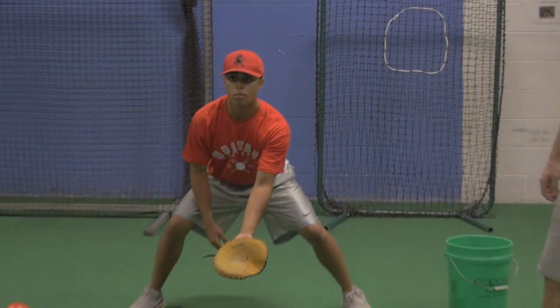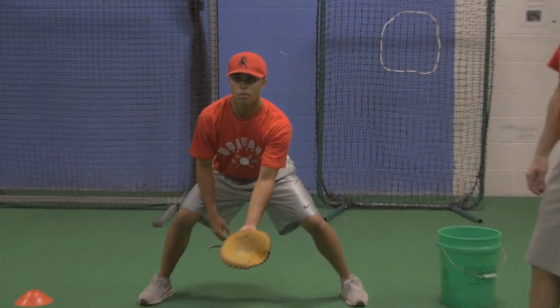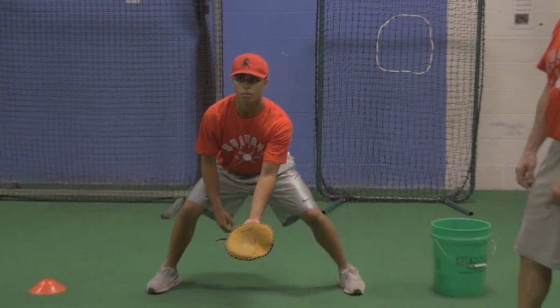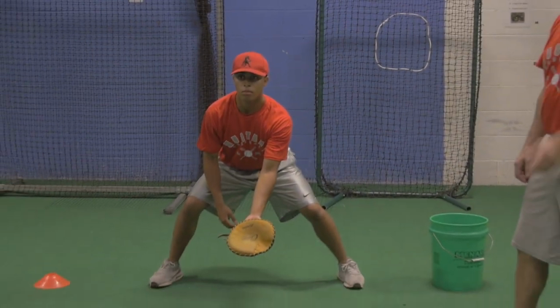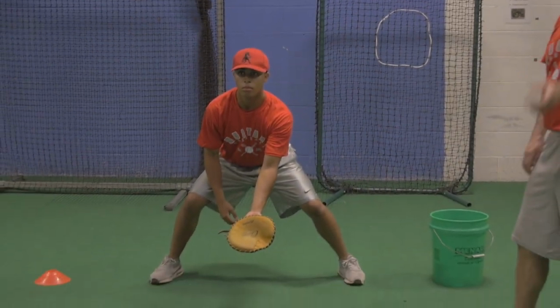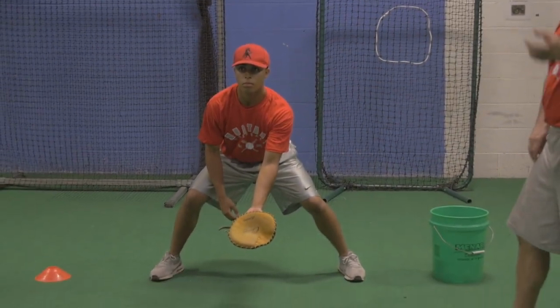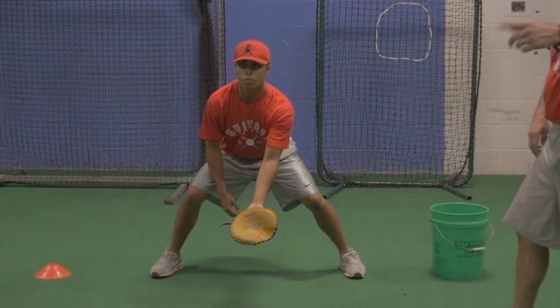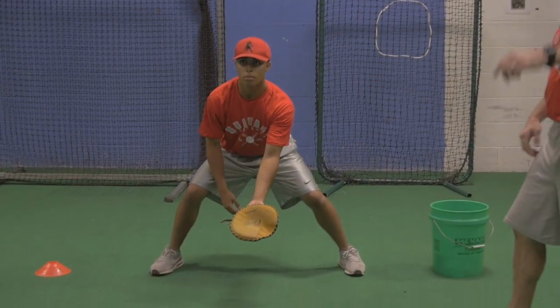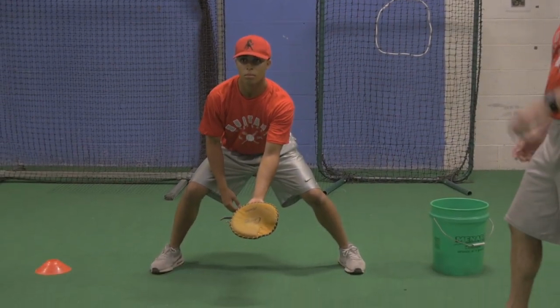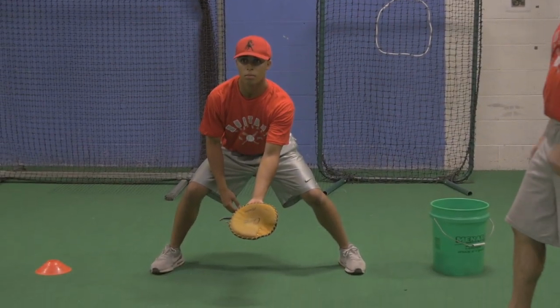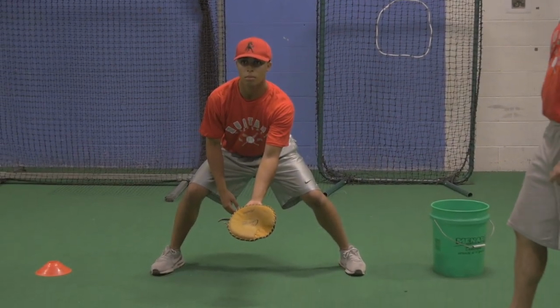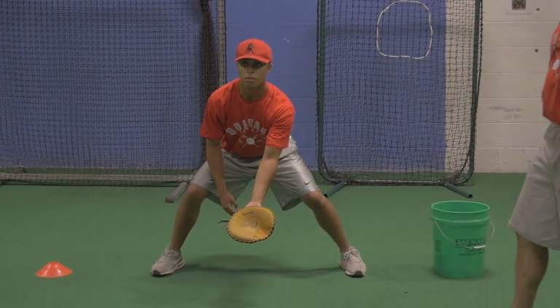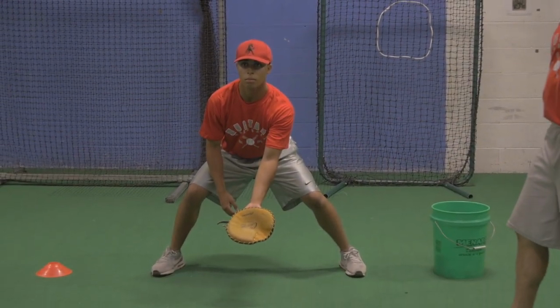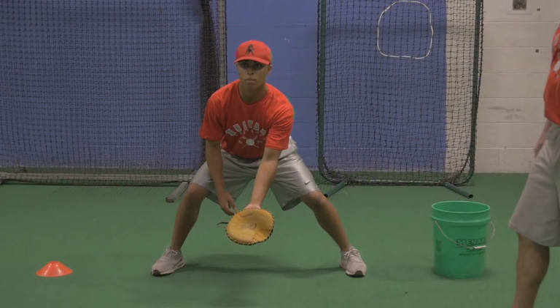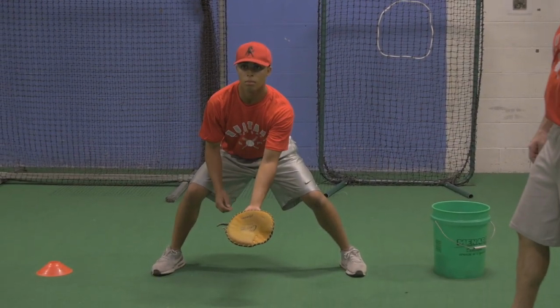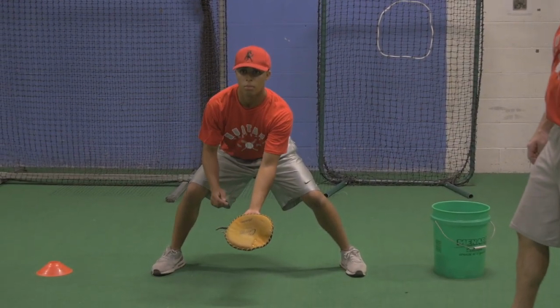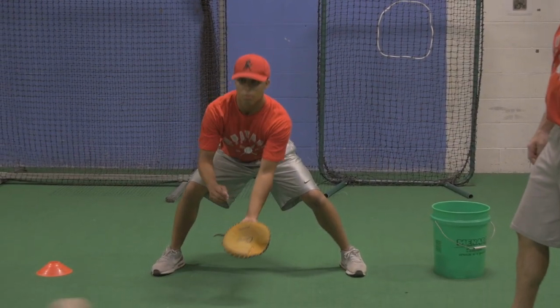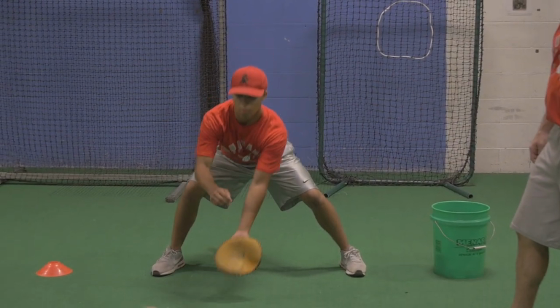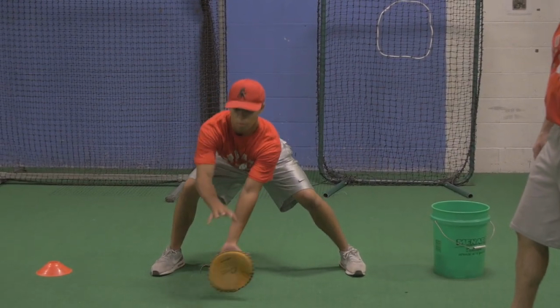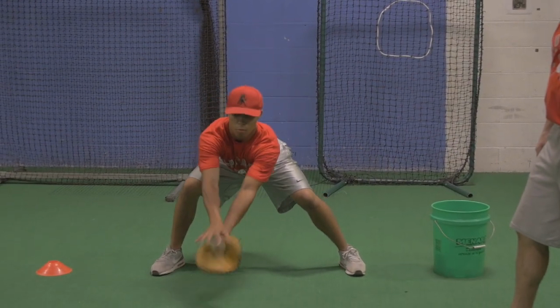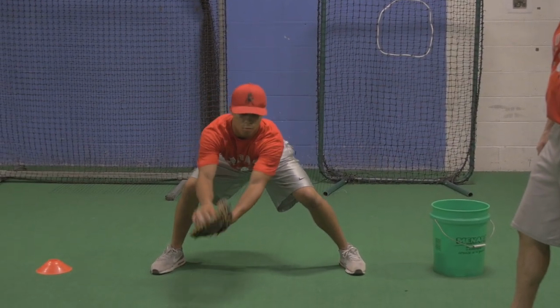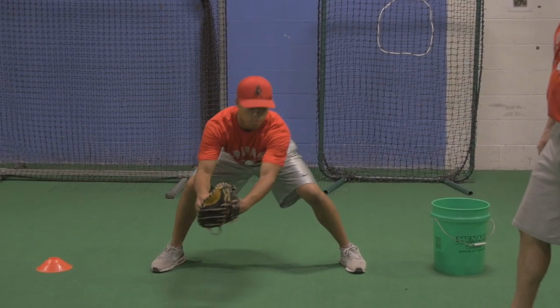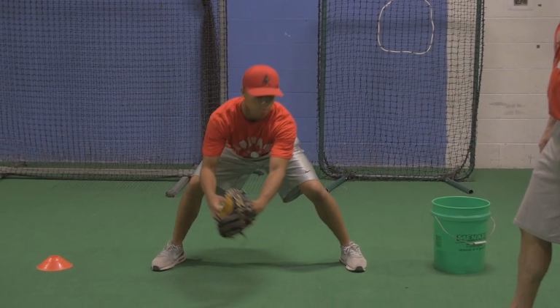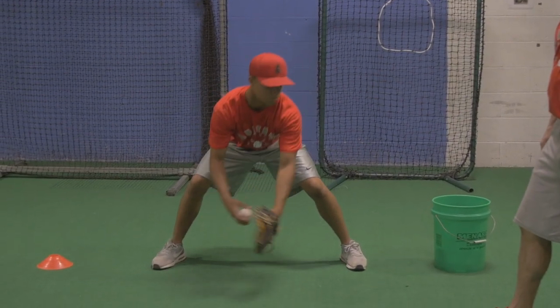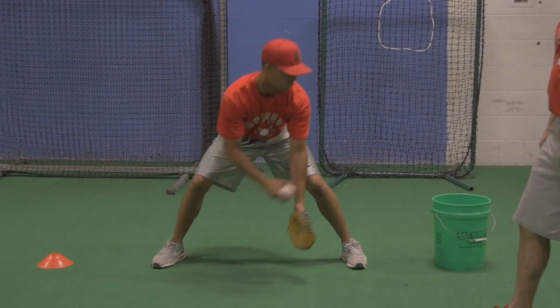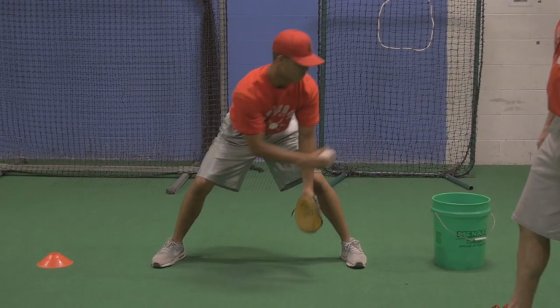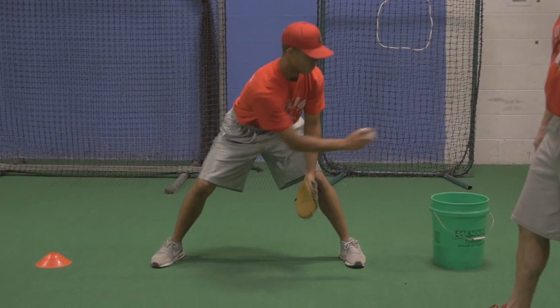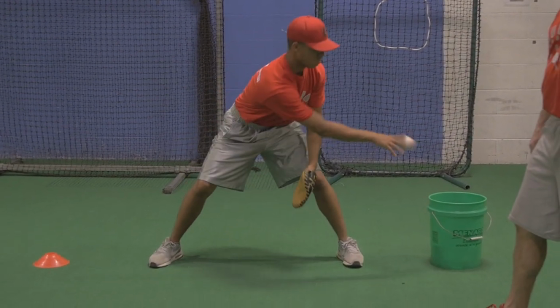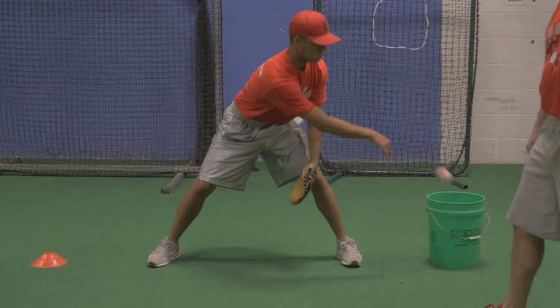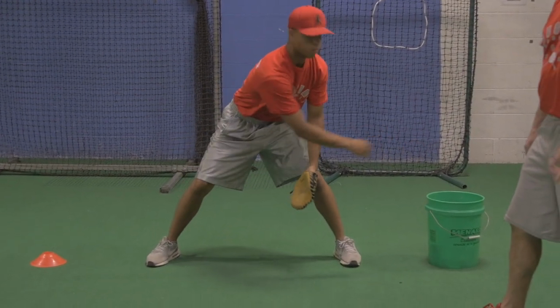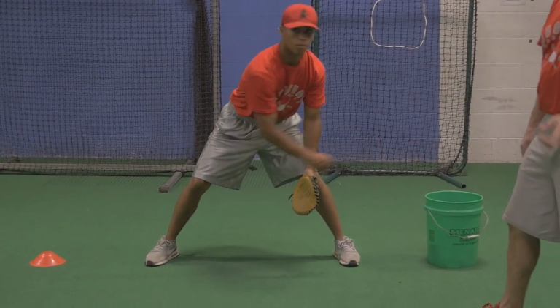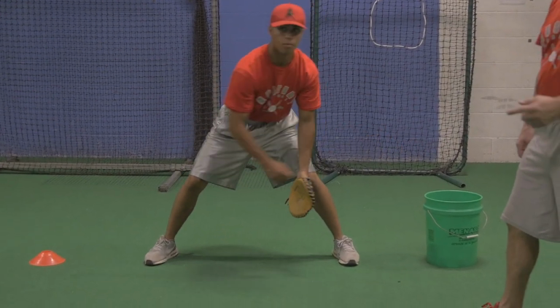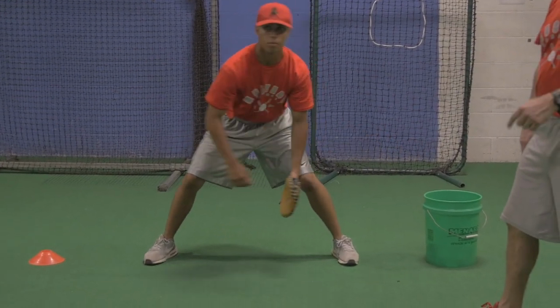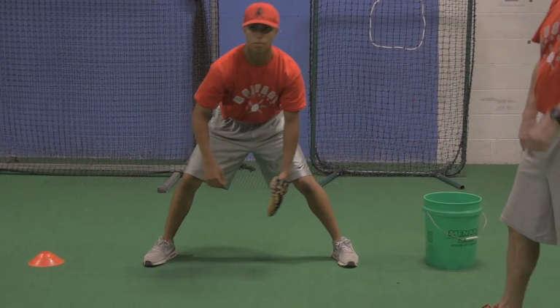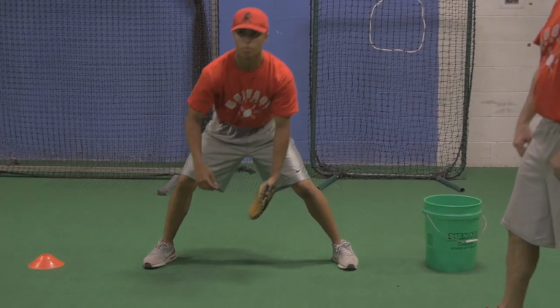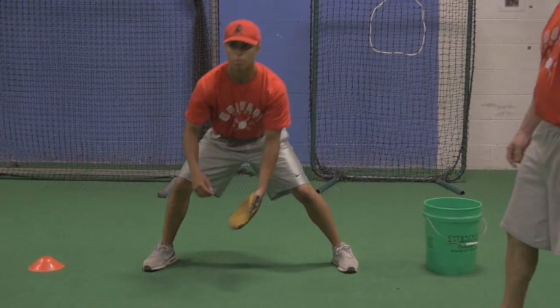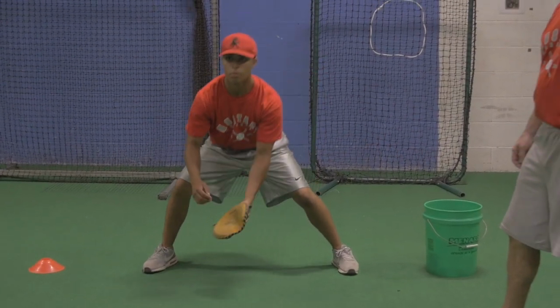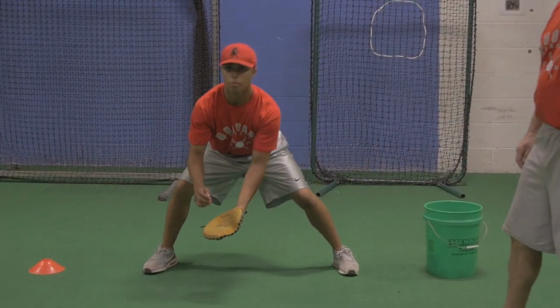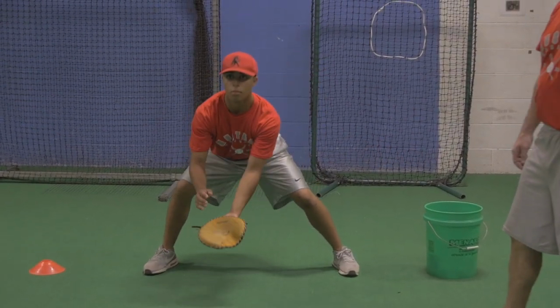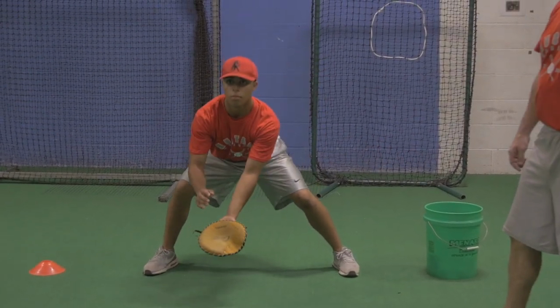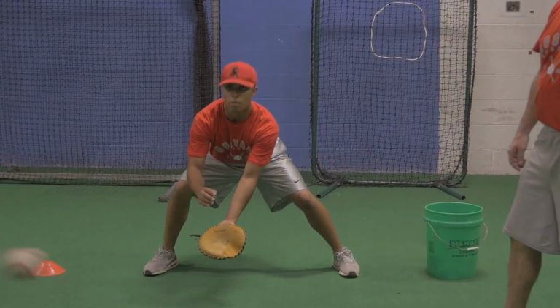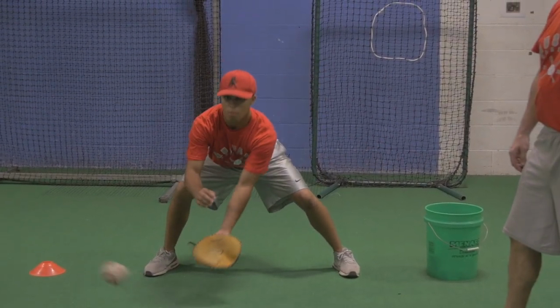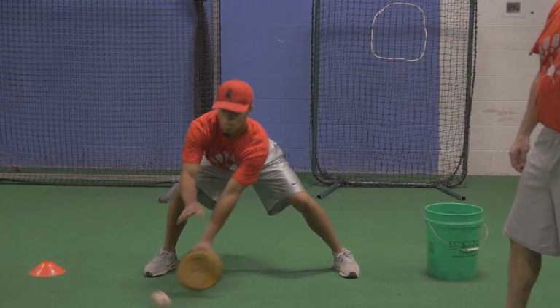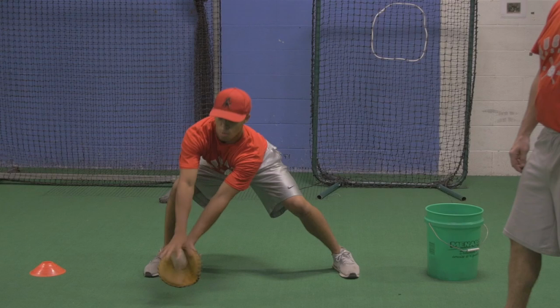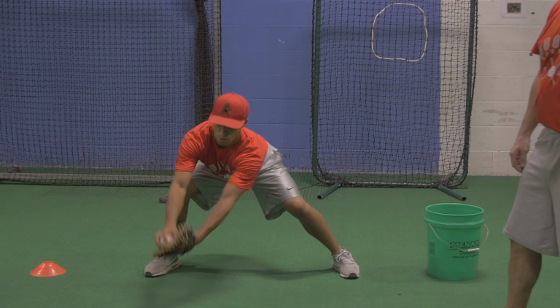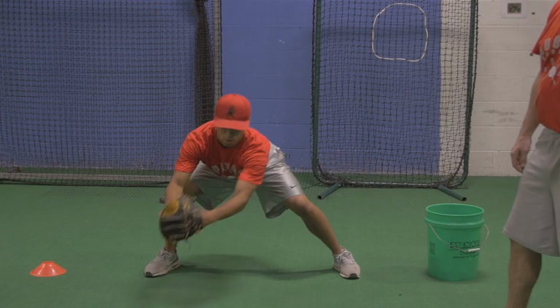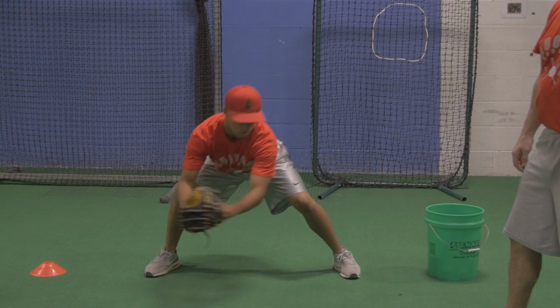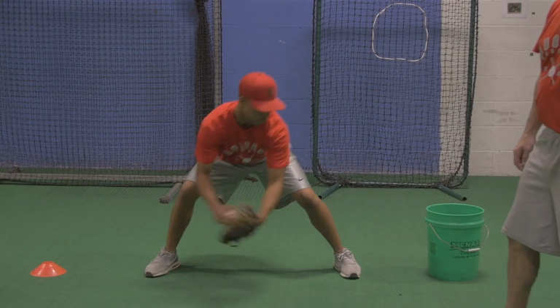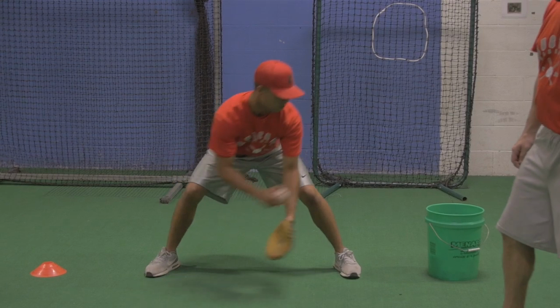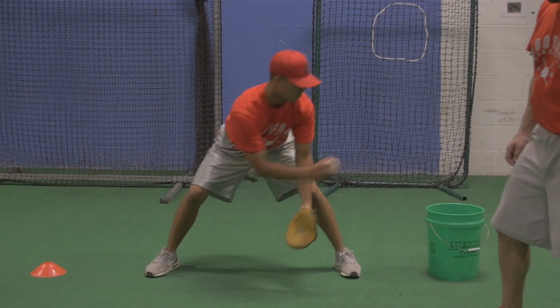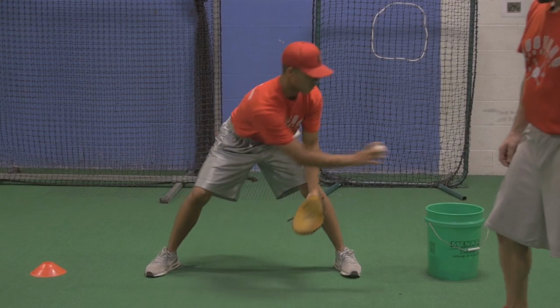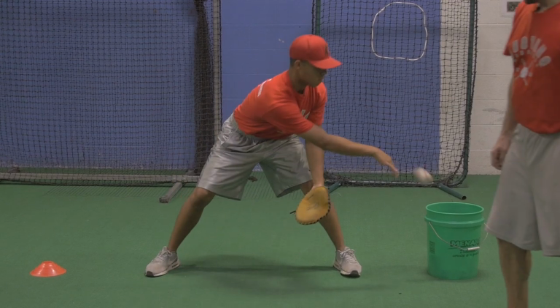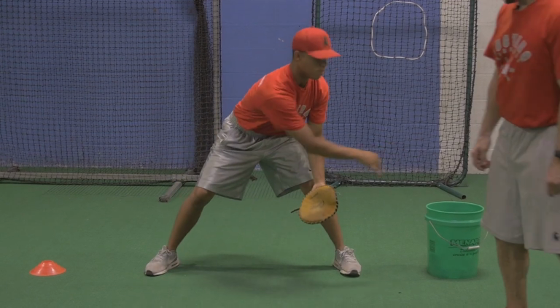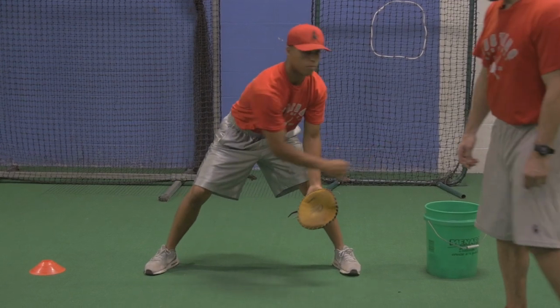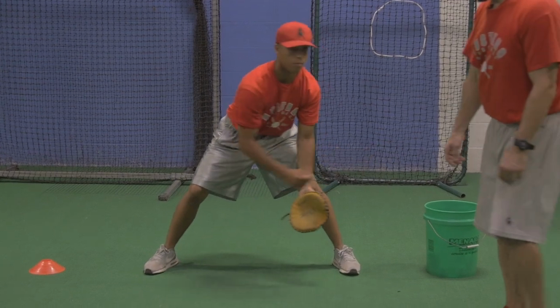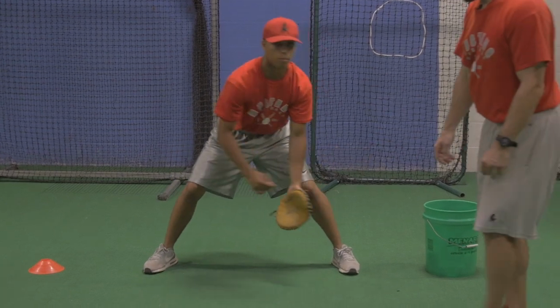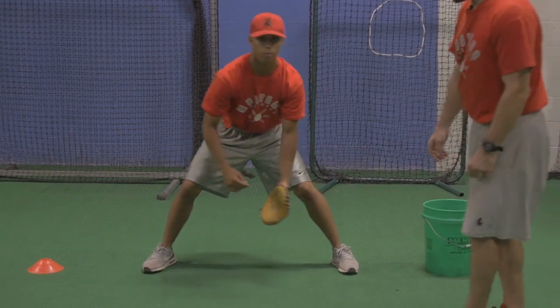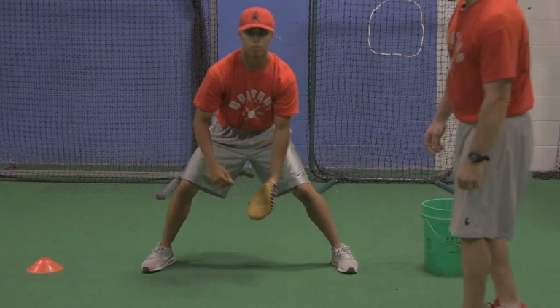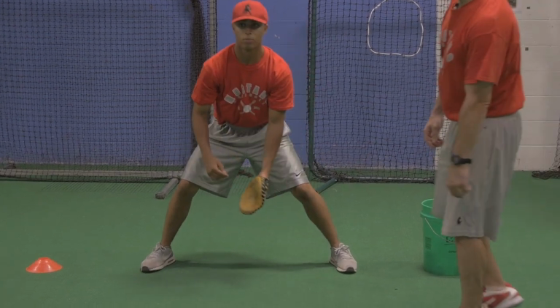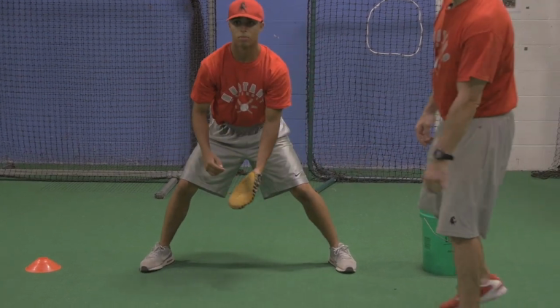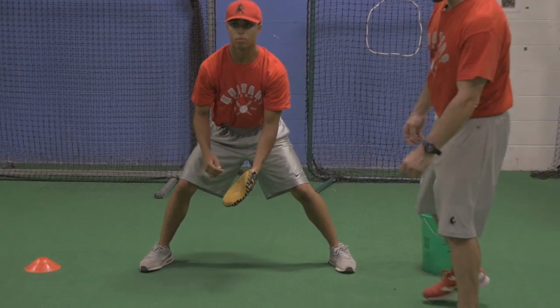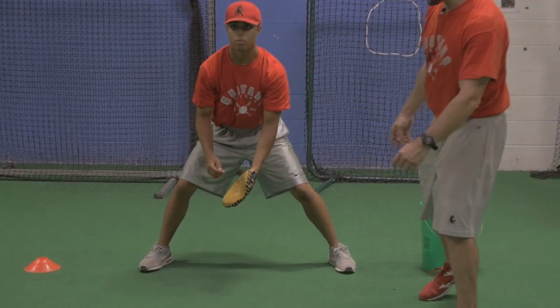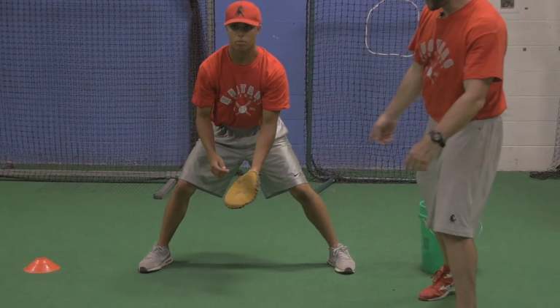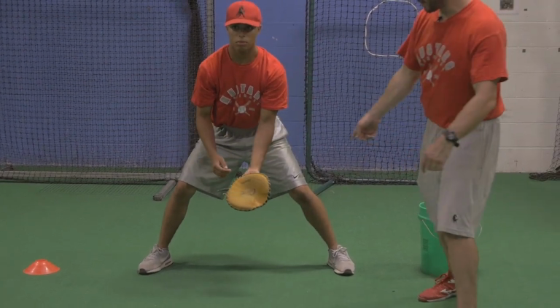Jack, go ahead and feed him. Elbow in the middle, butt down.